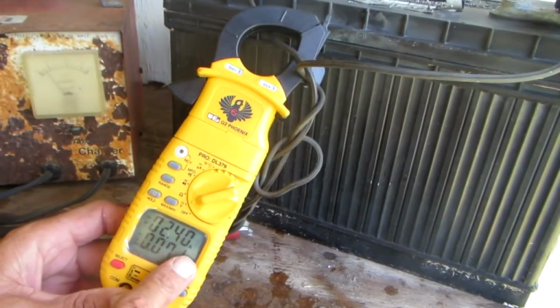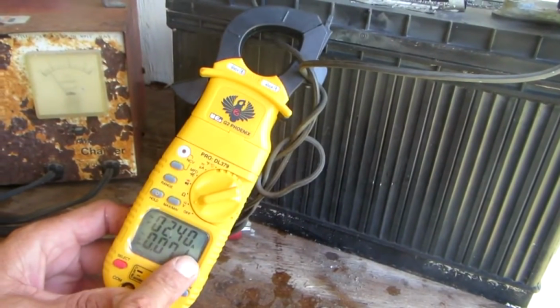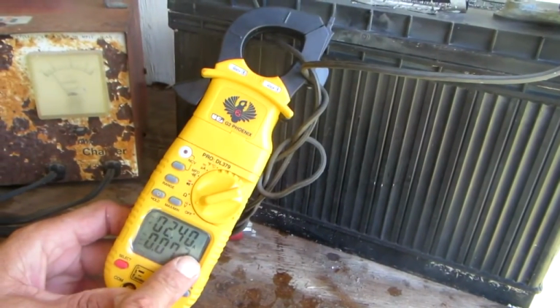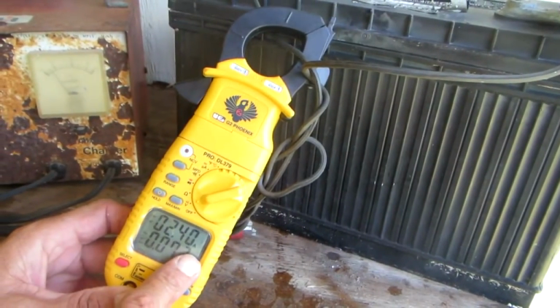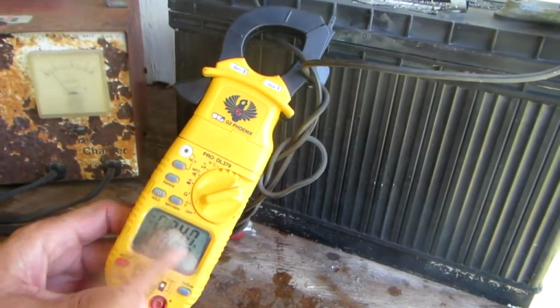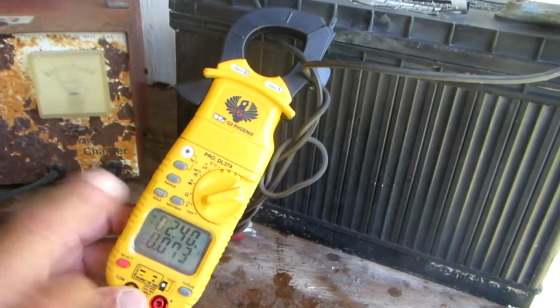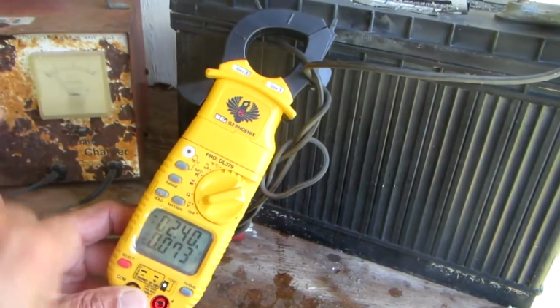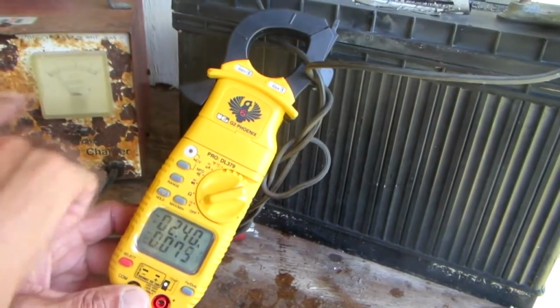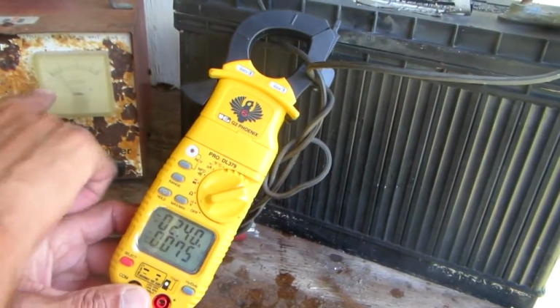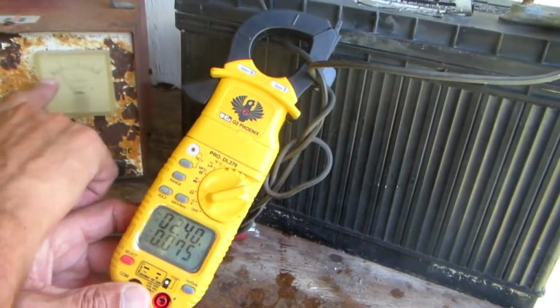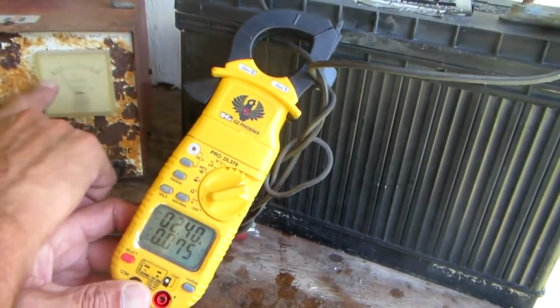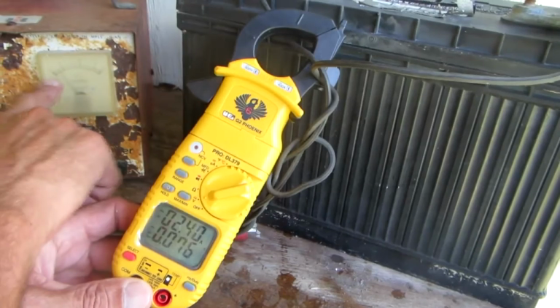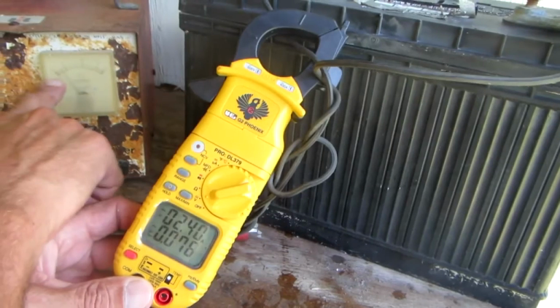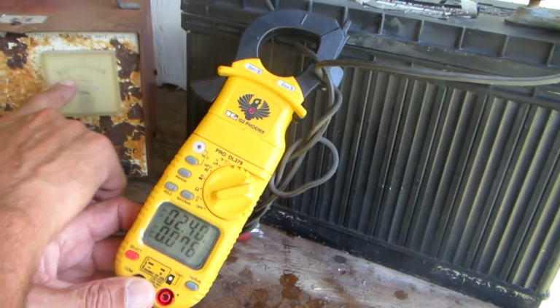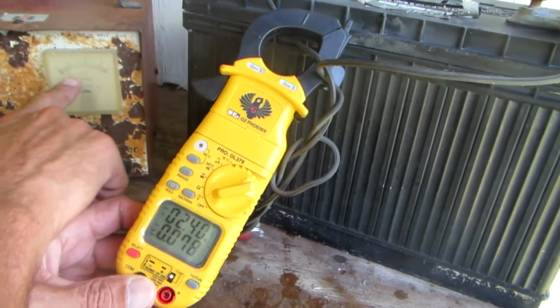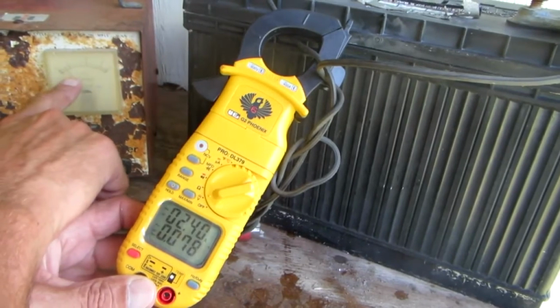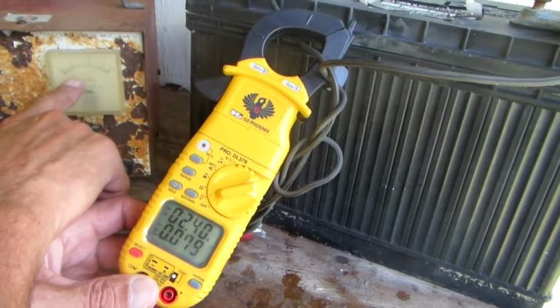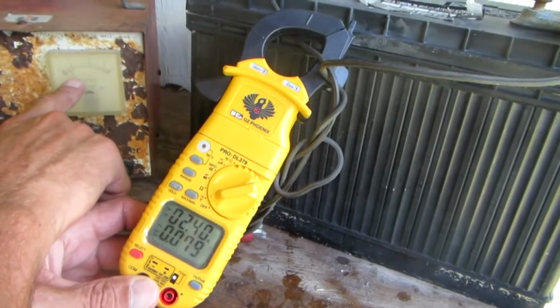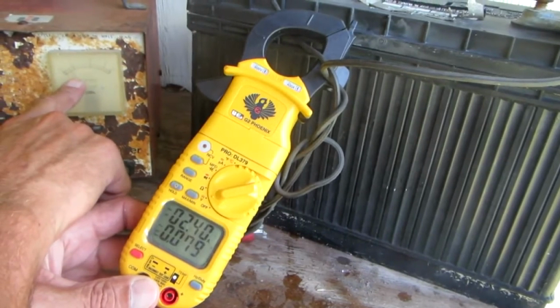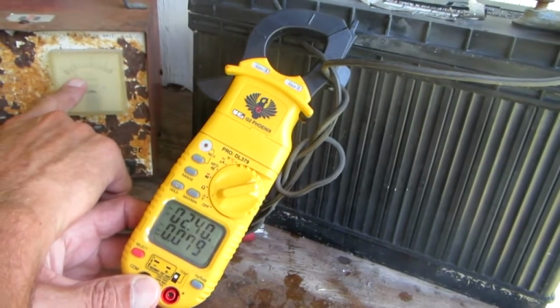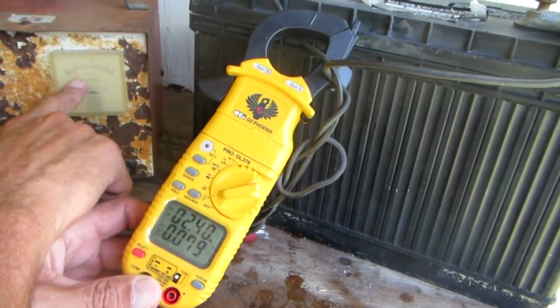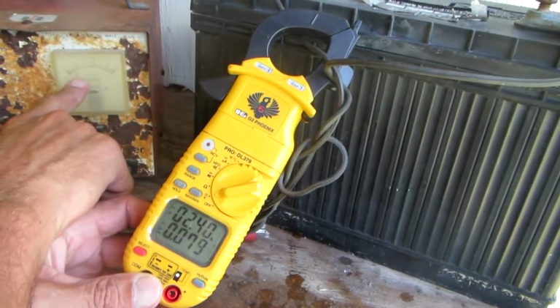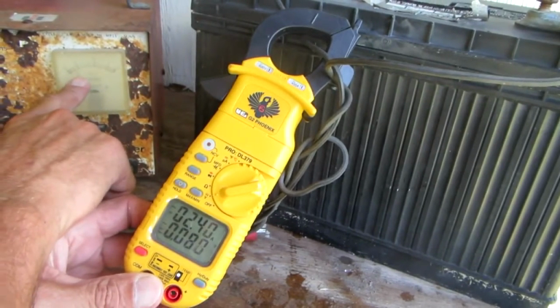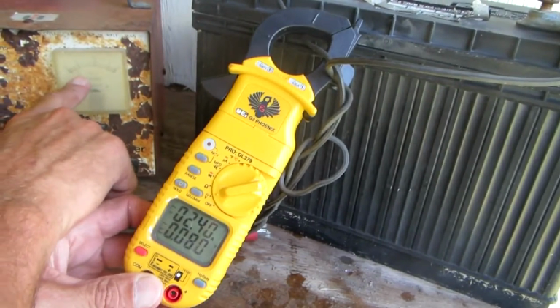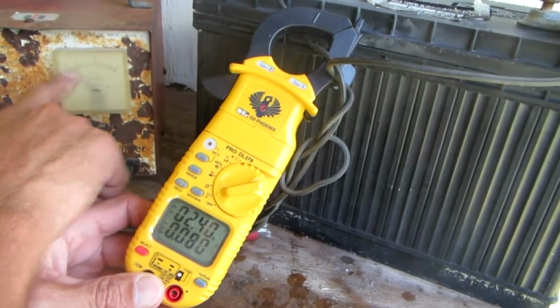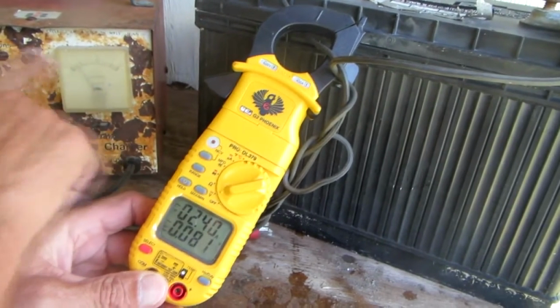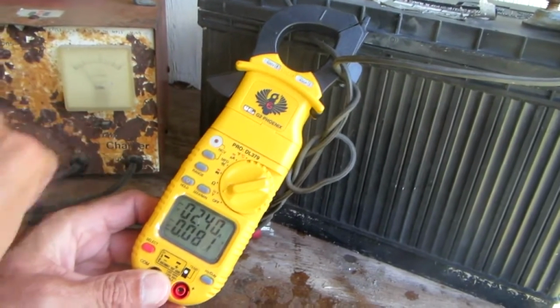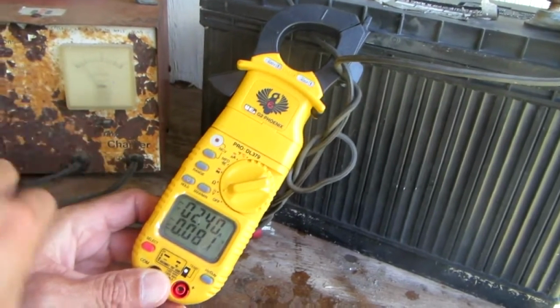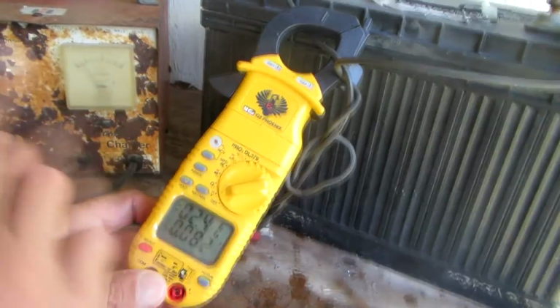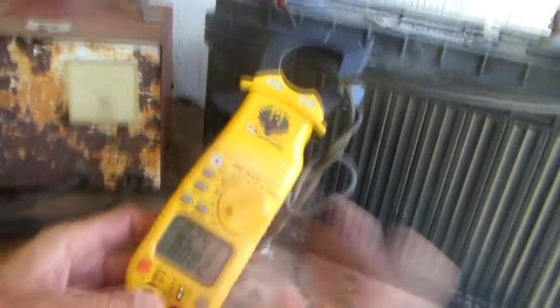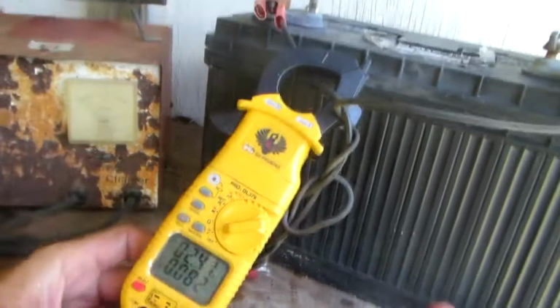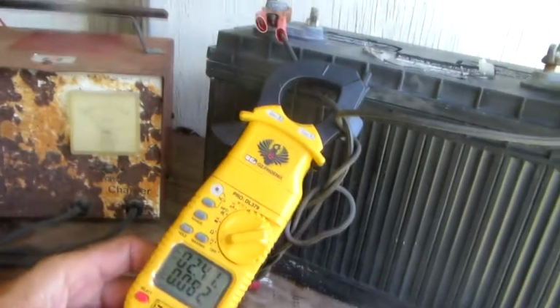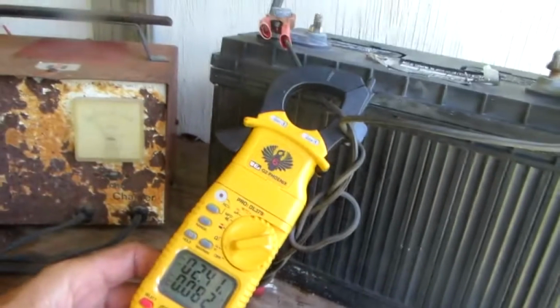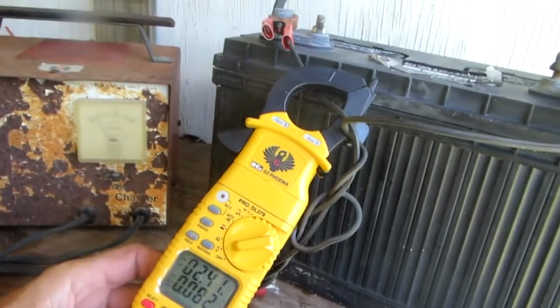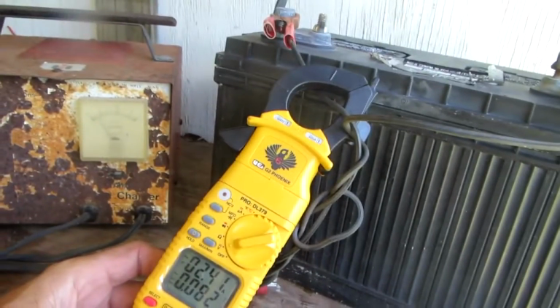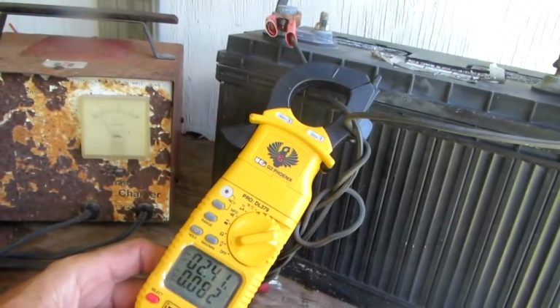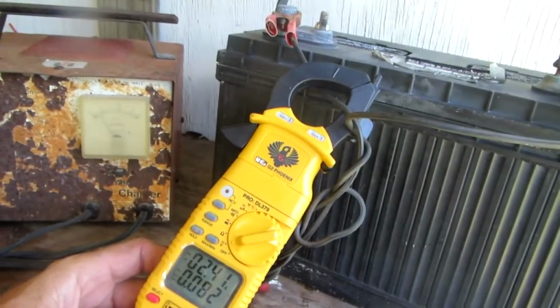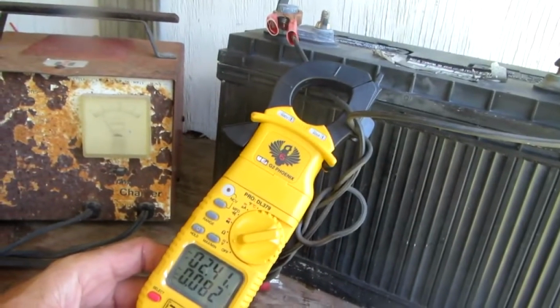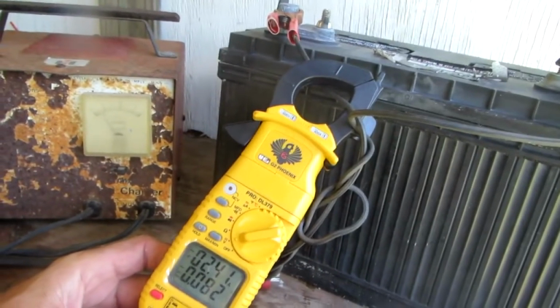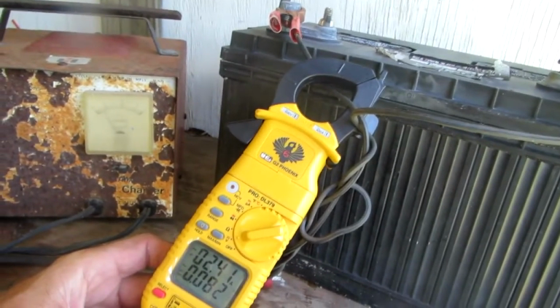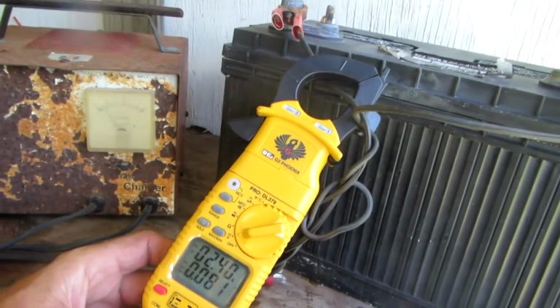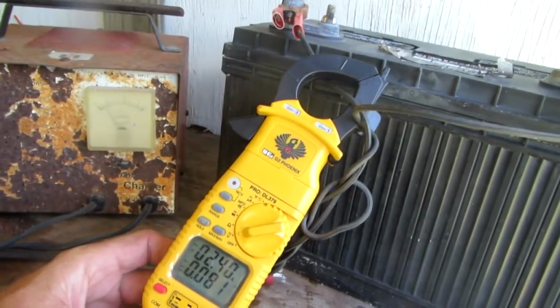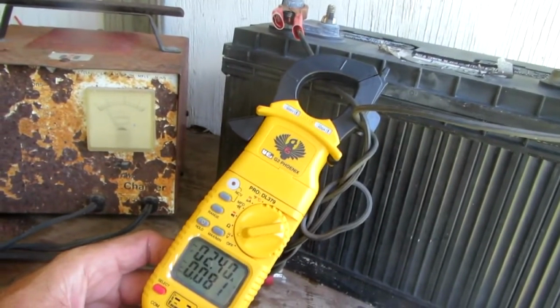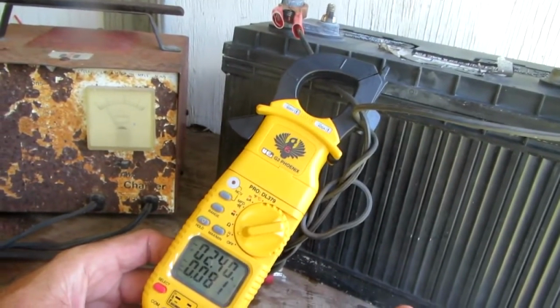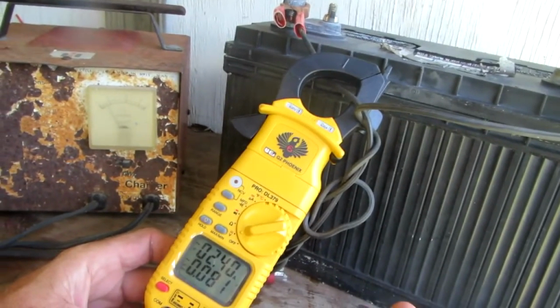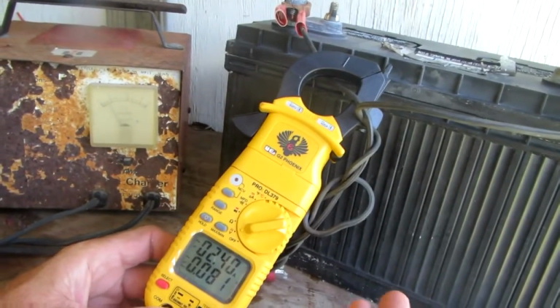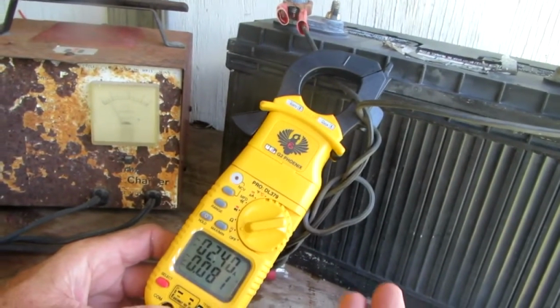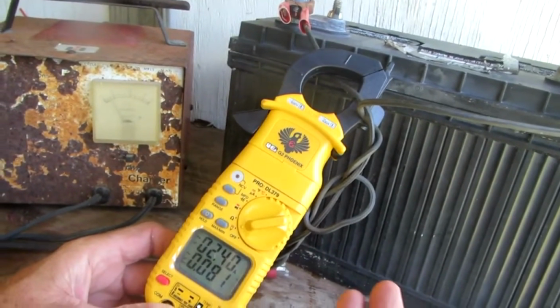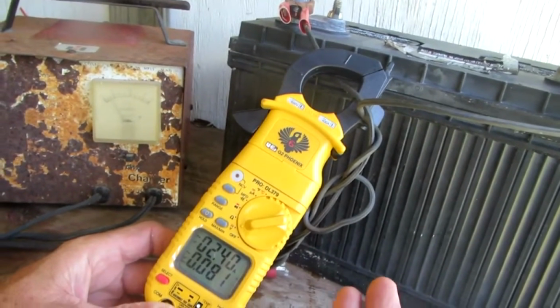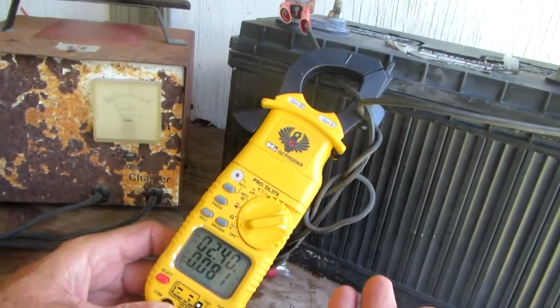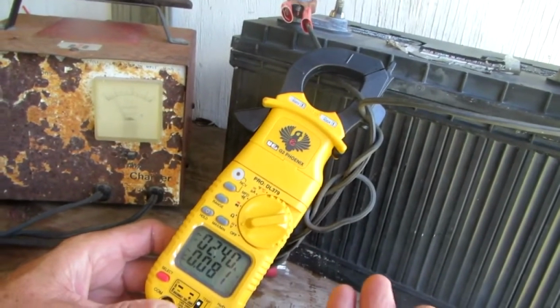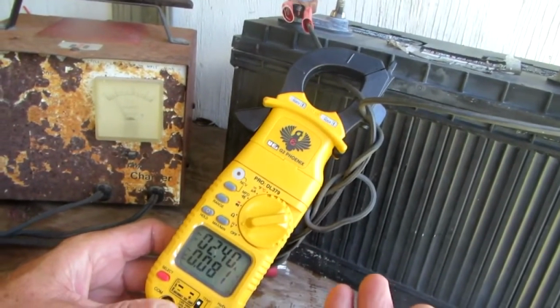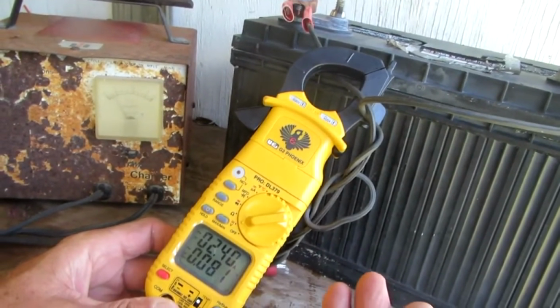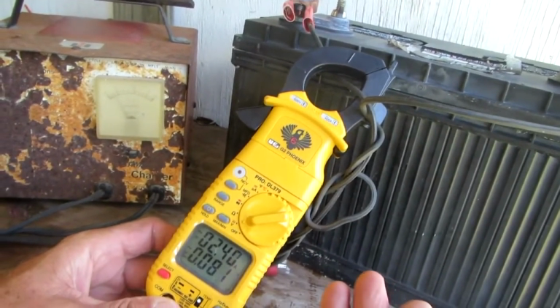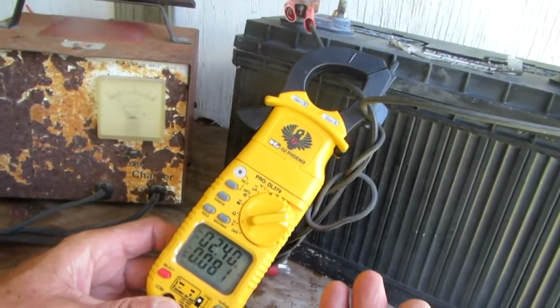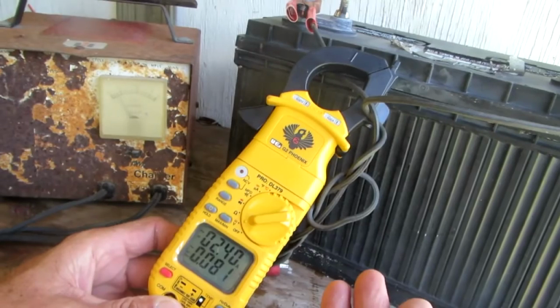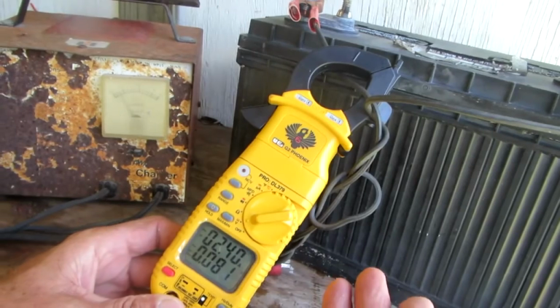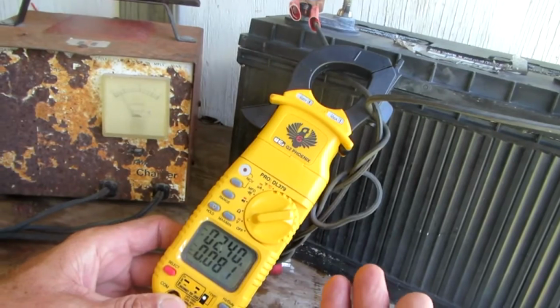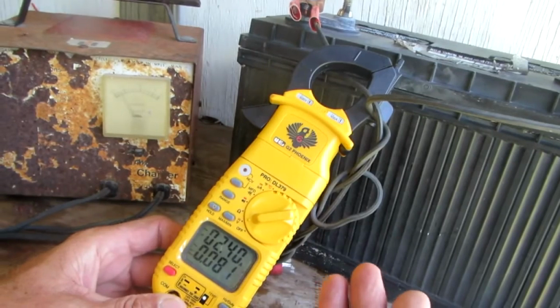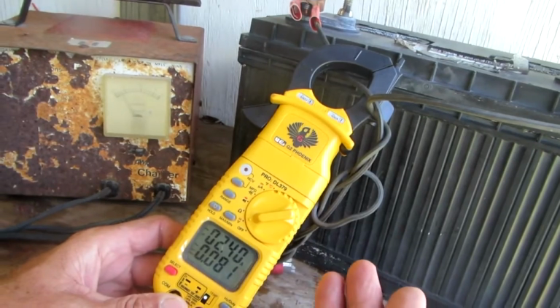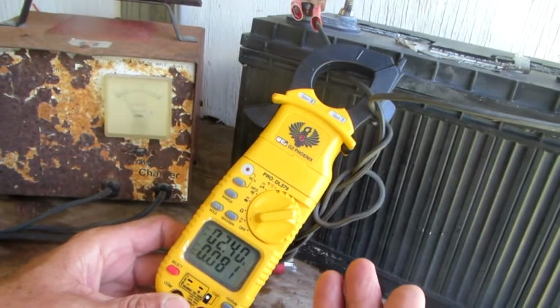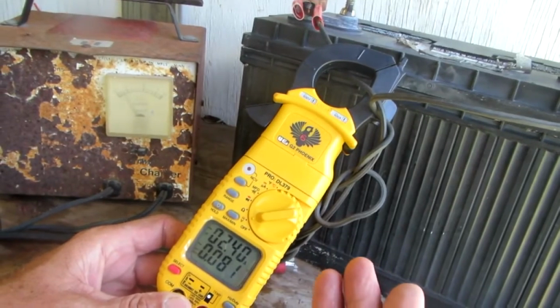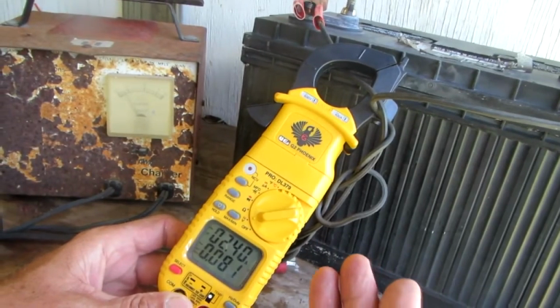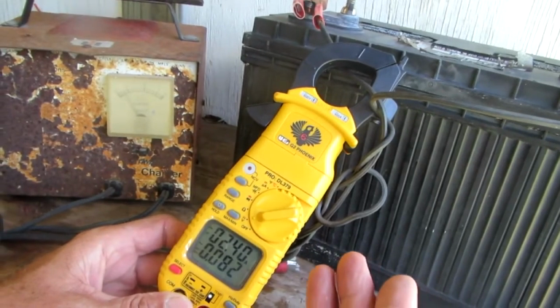A lot safer — my recommendation: don't use your multimeter to read amps. Thanks for watching.